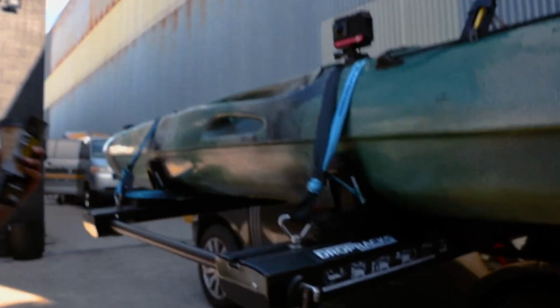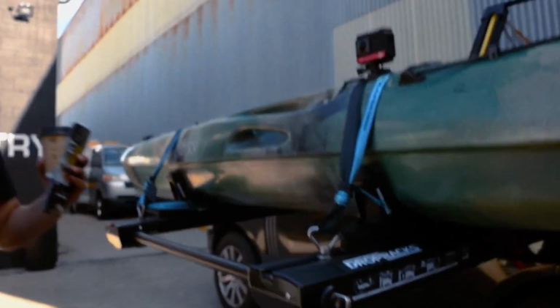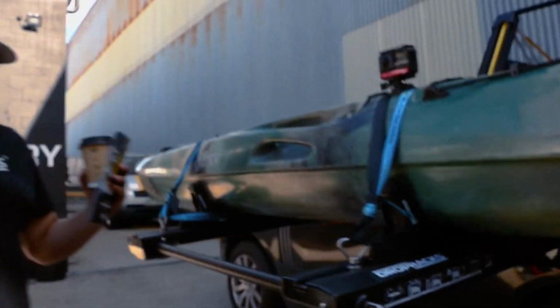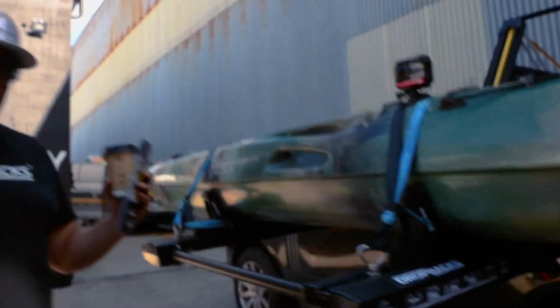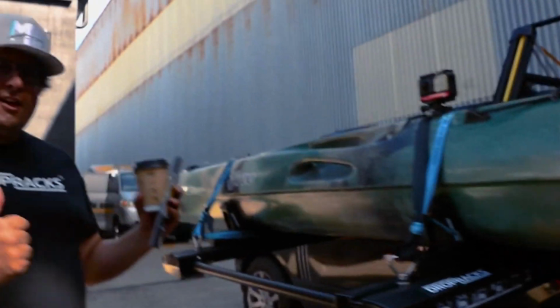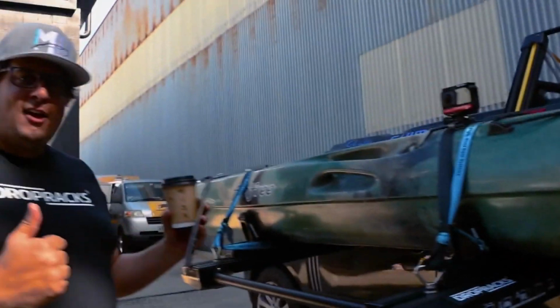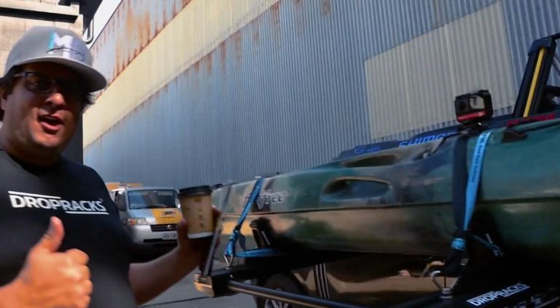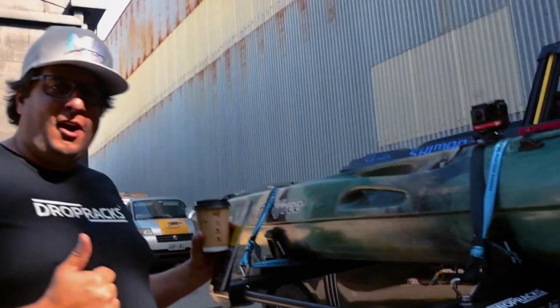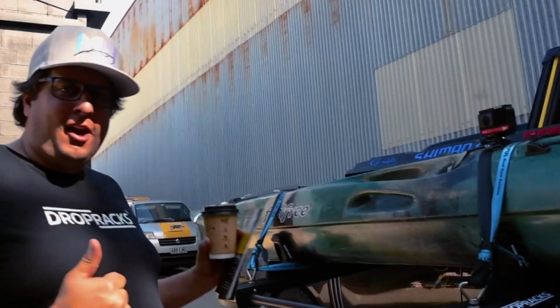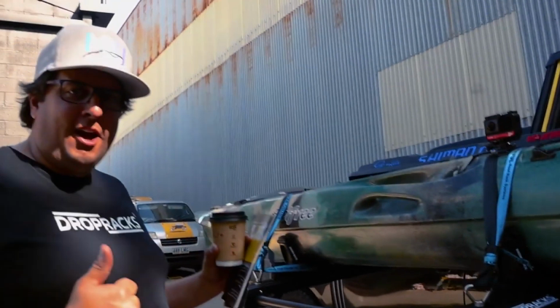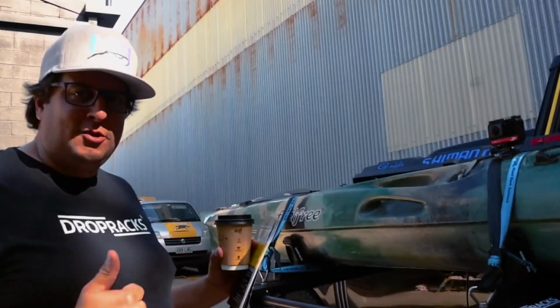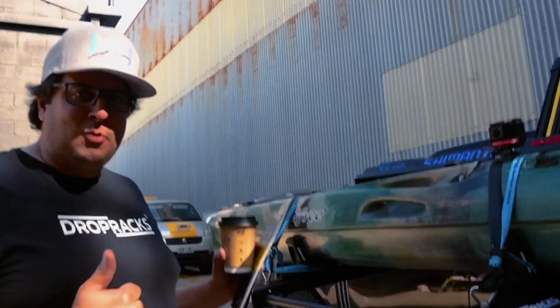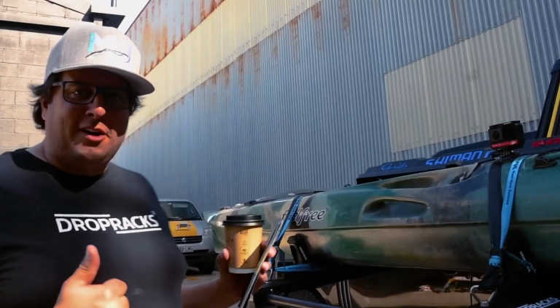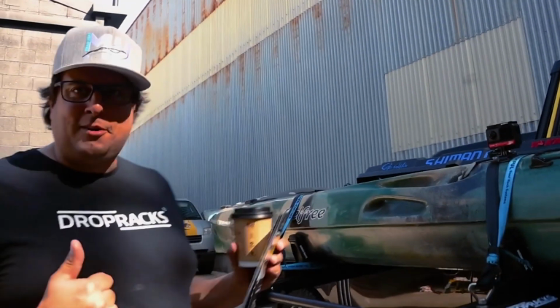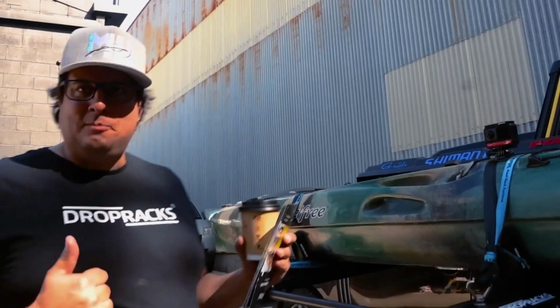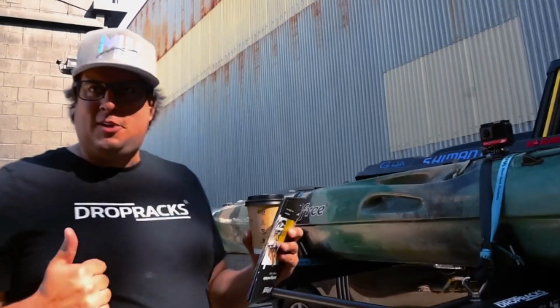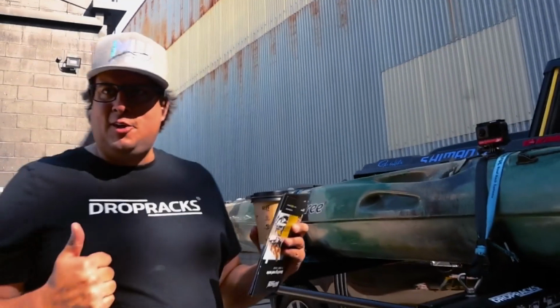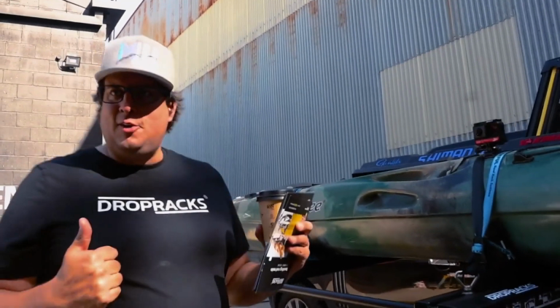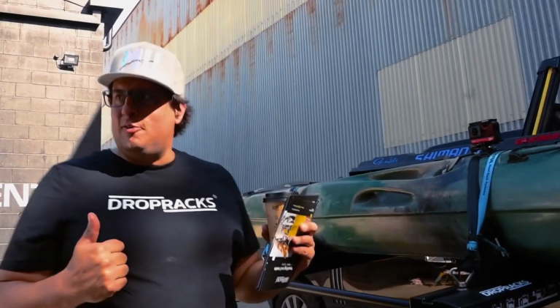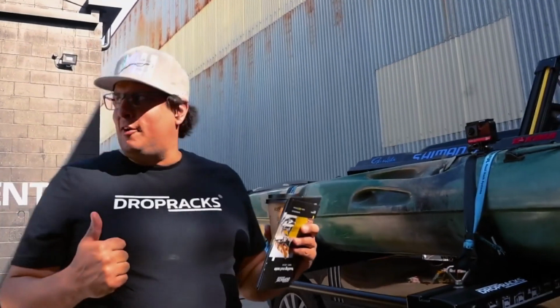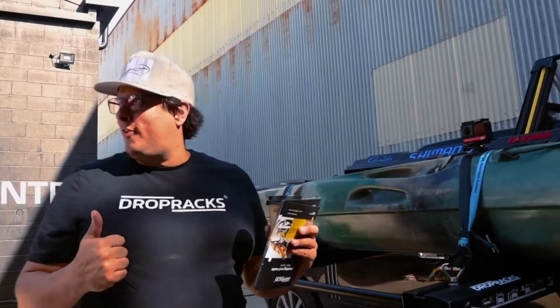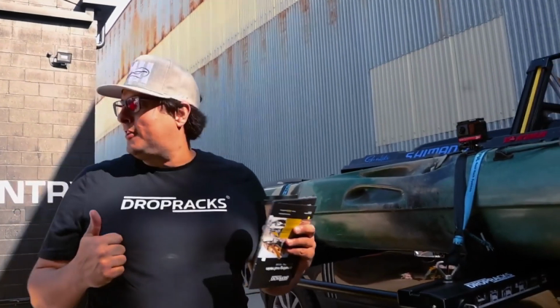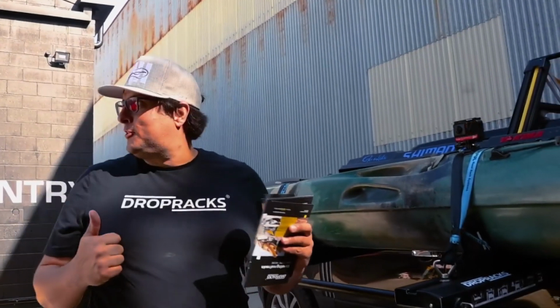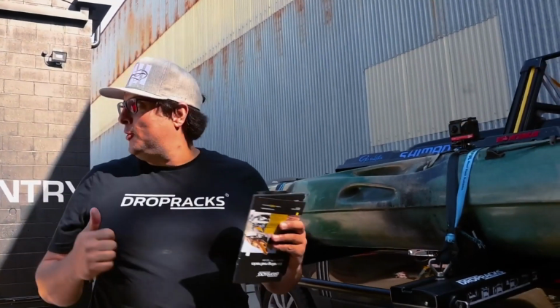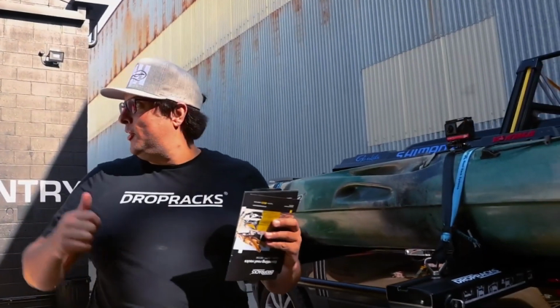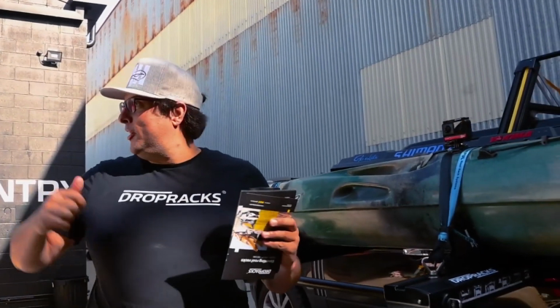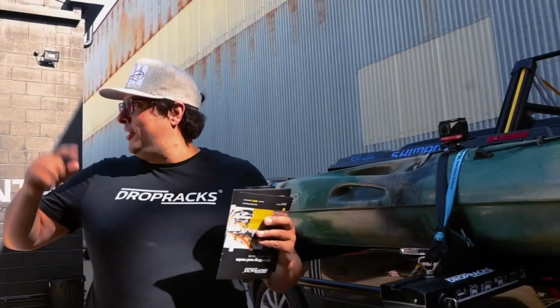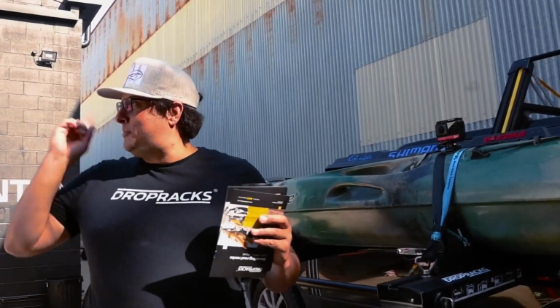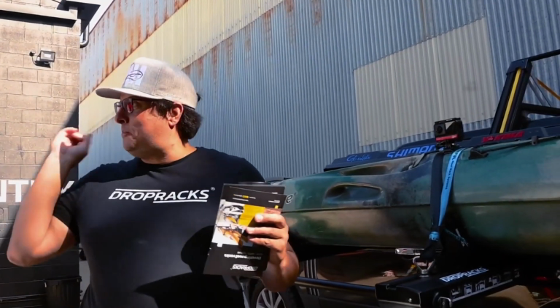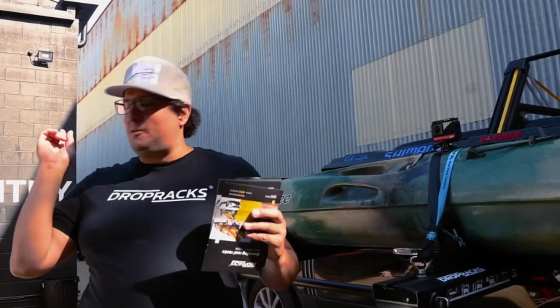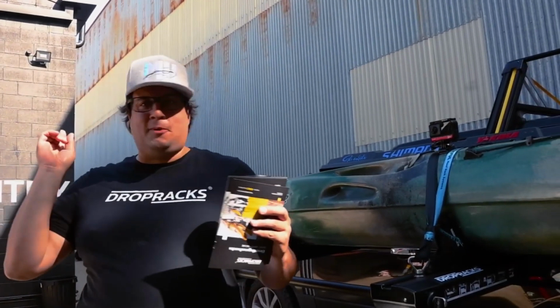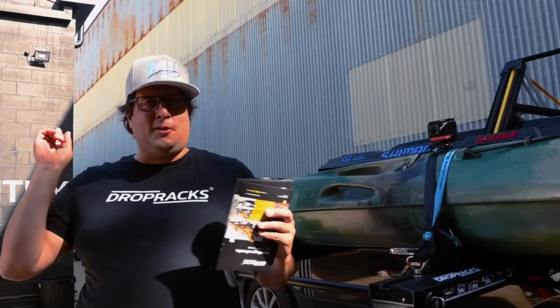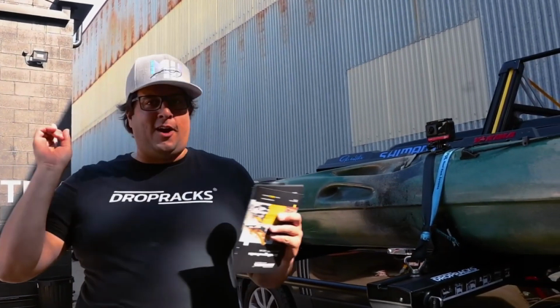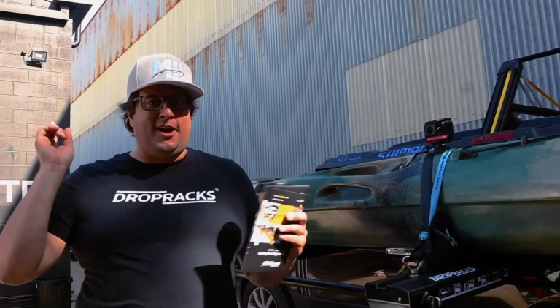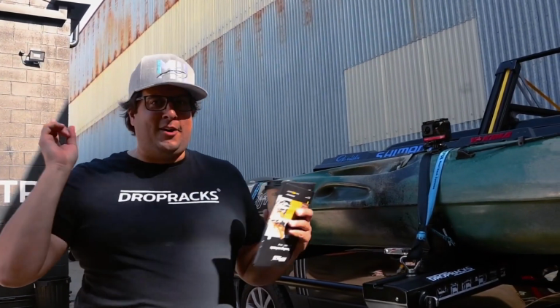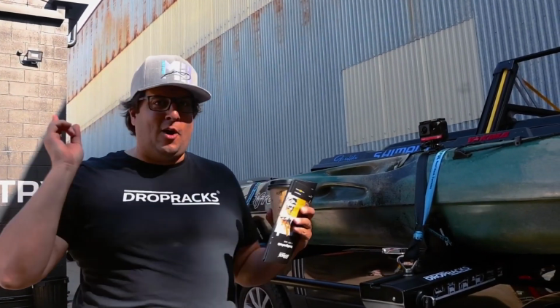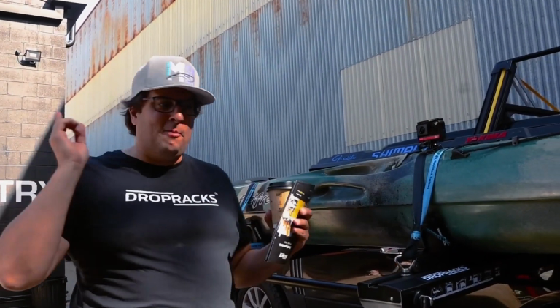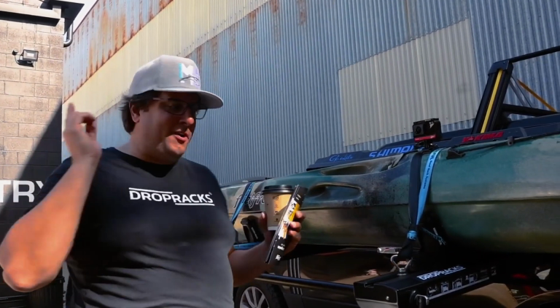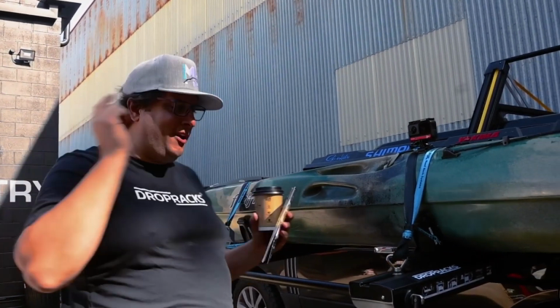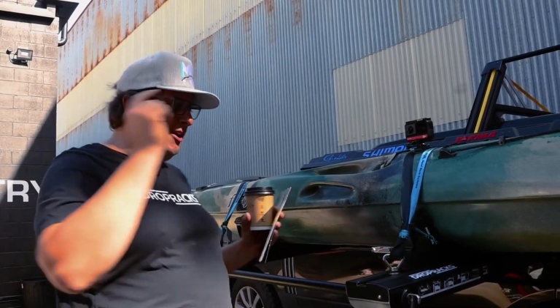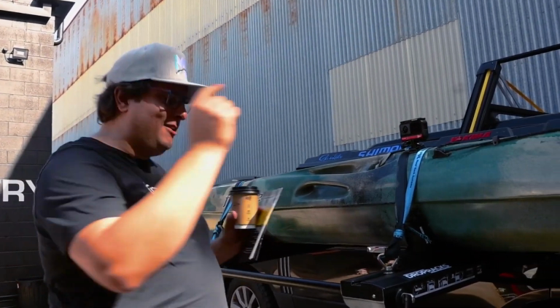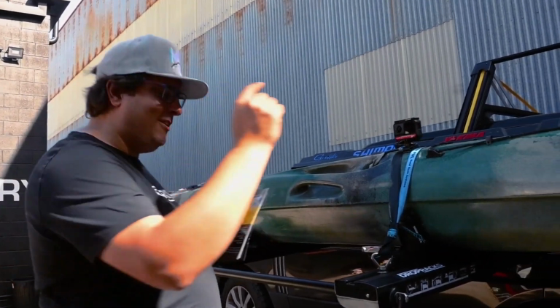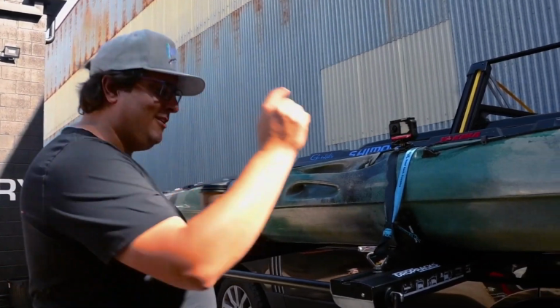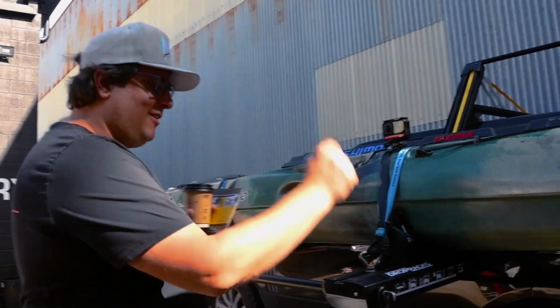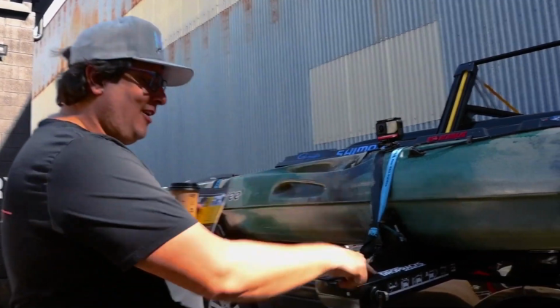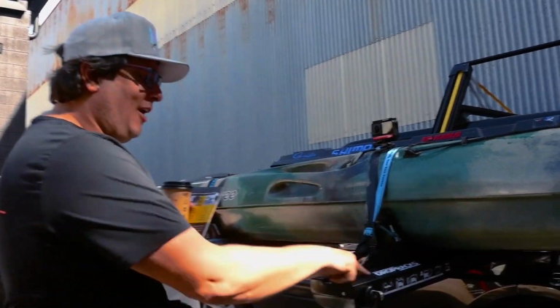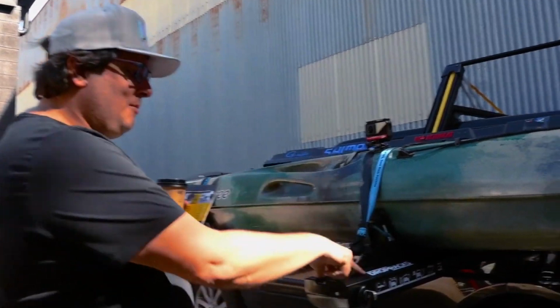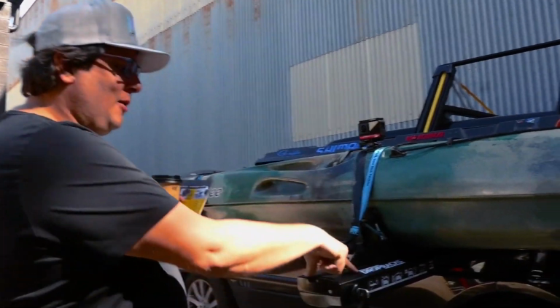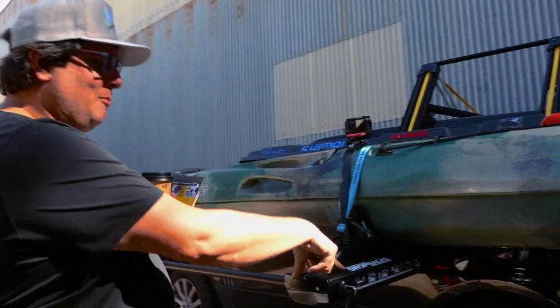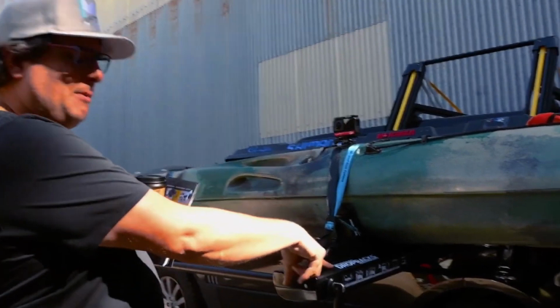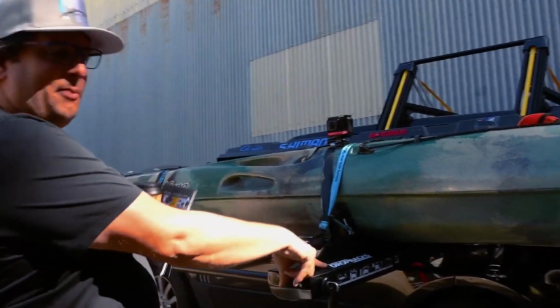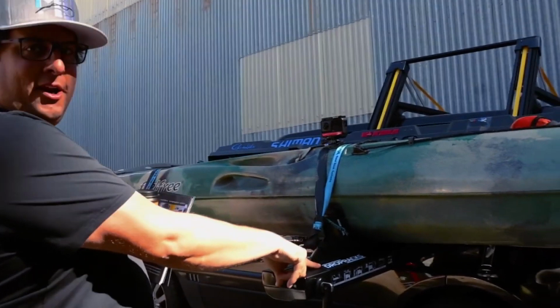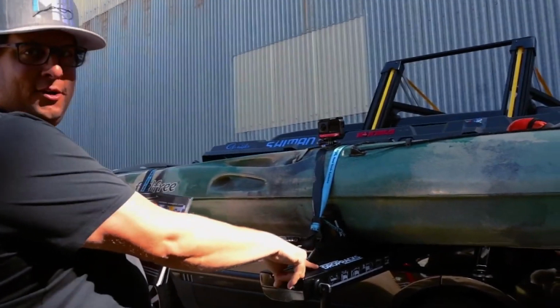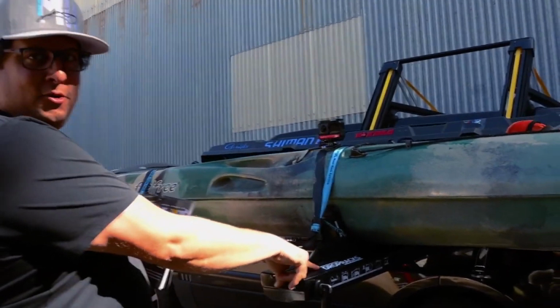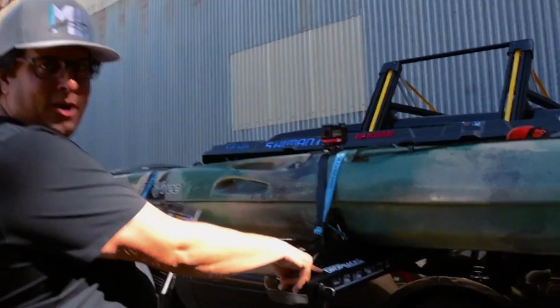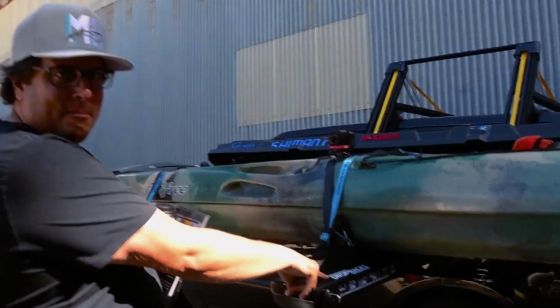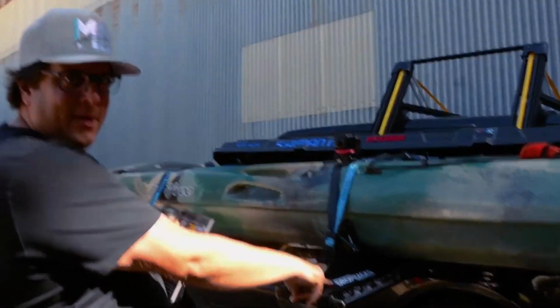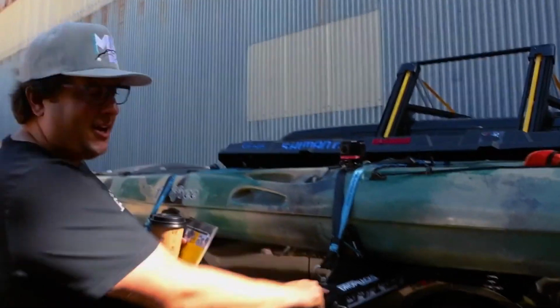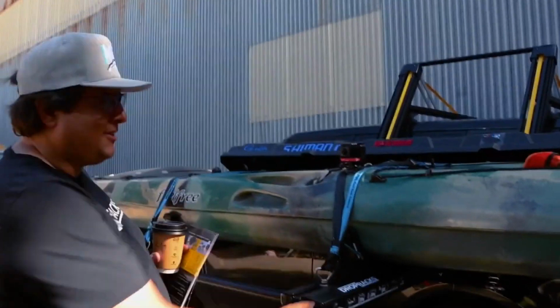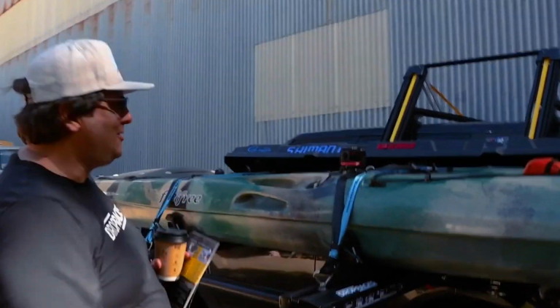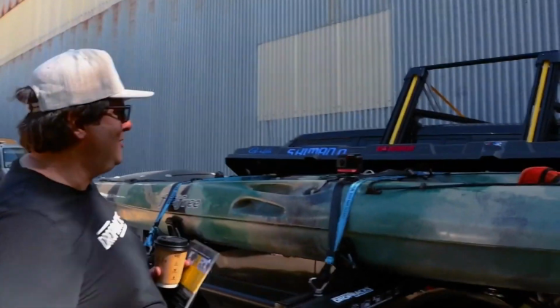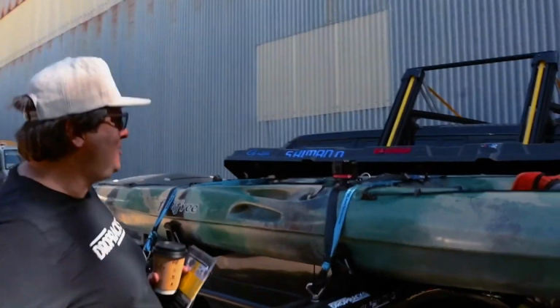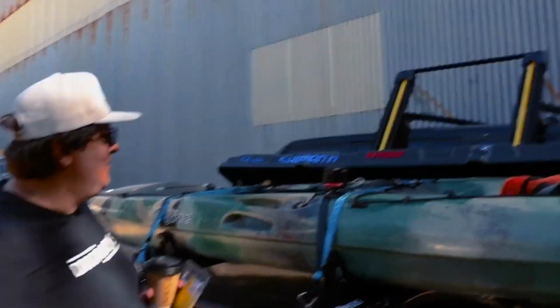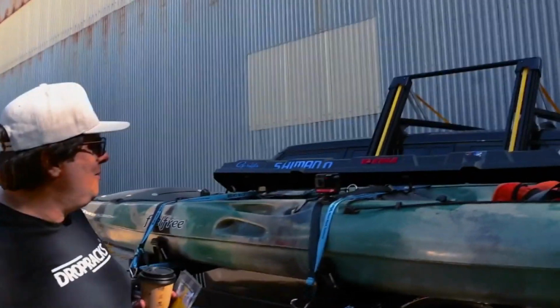Hey guys, welcome to Roof Rack Explorer East Brisbane grand opening. I'm here with my brand new drop rack system.